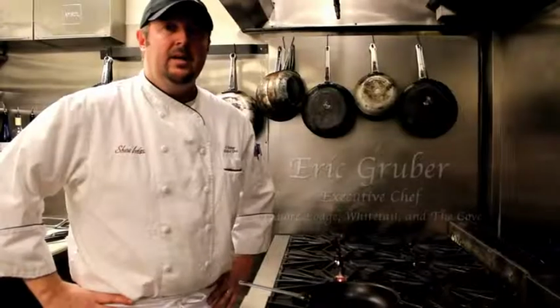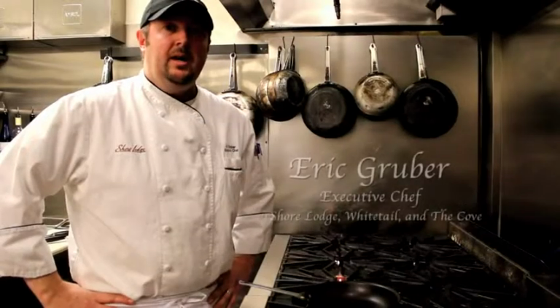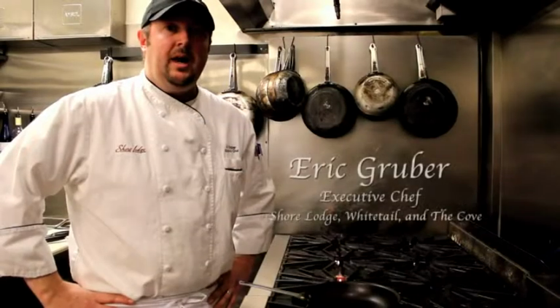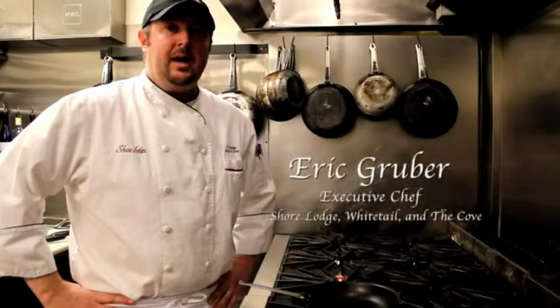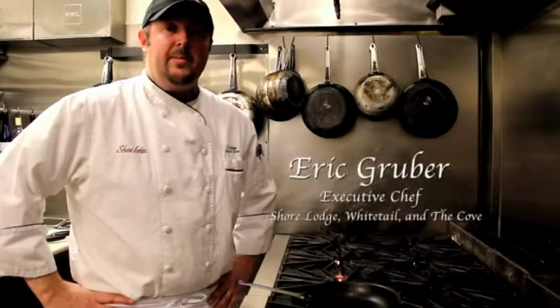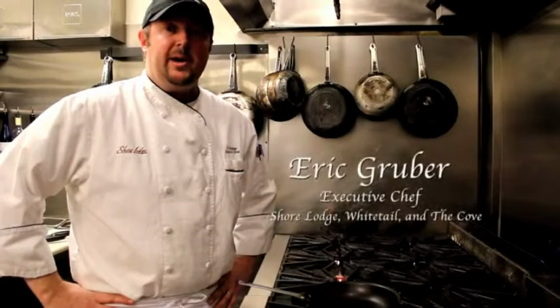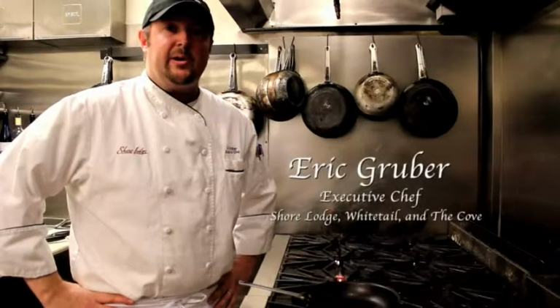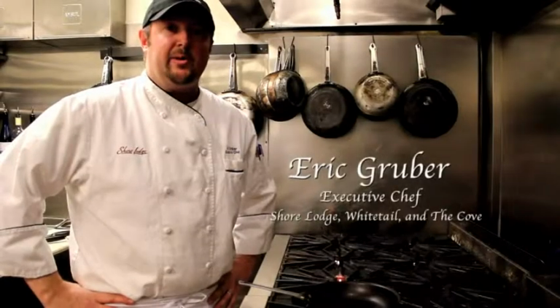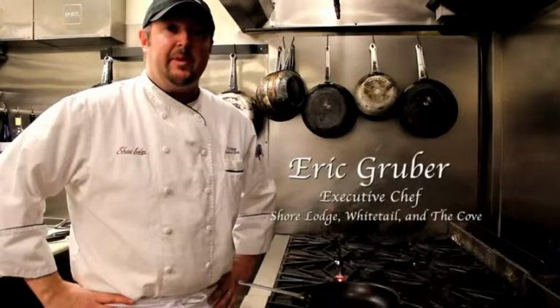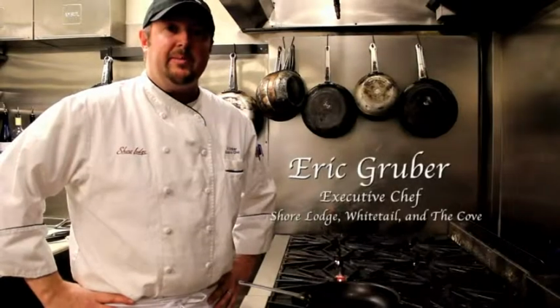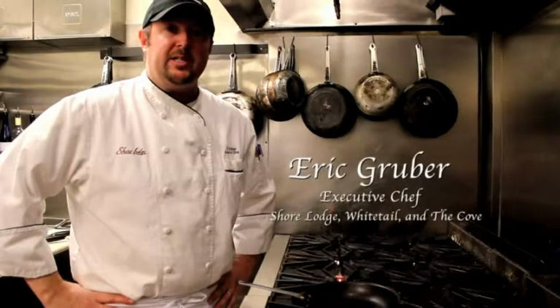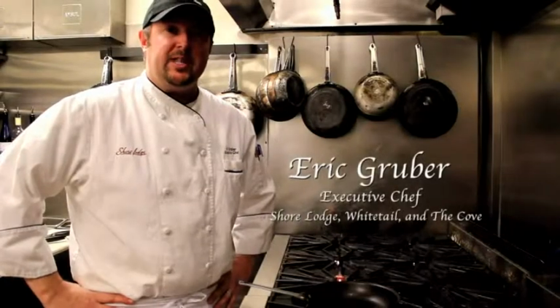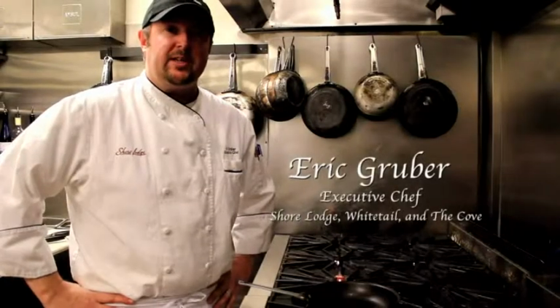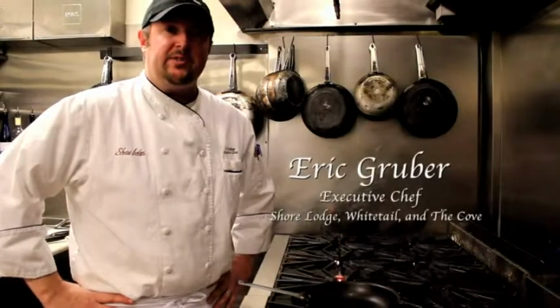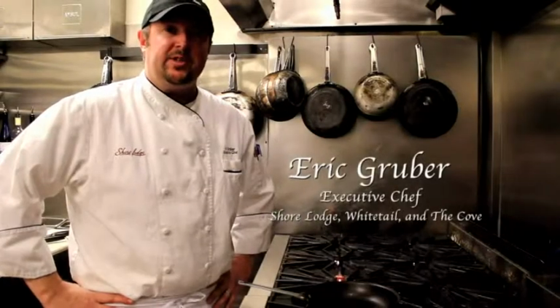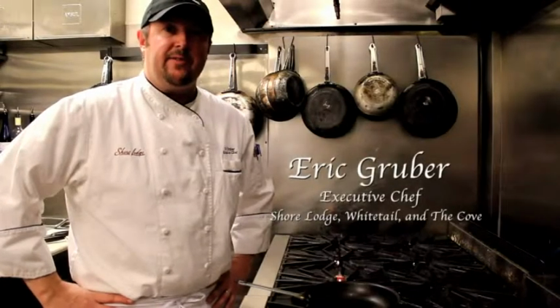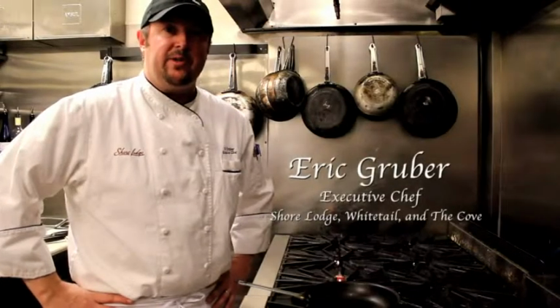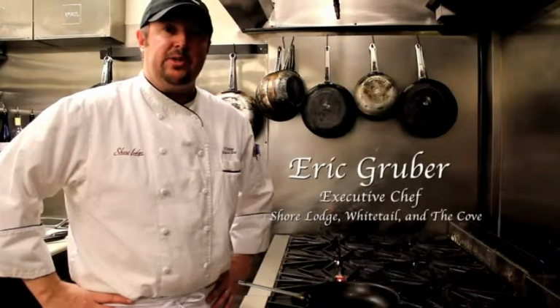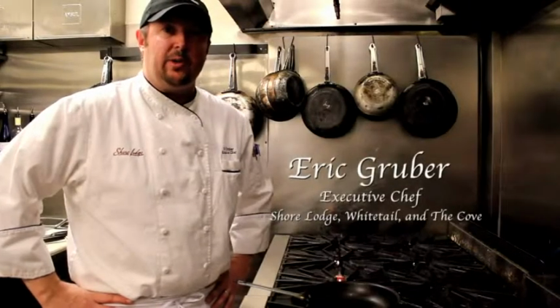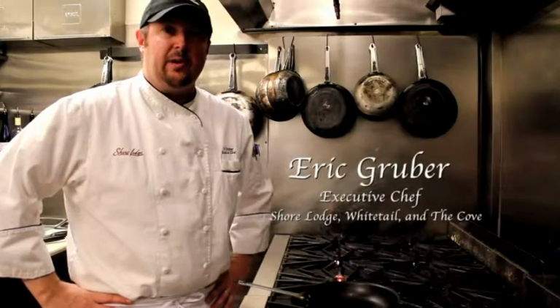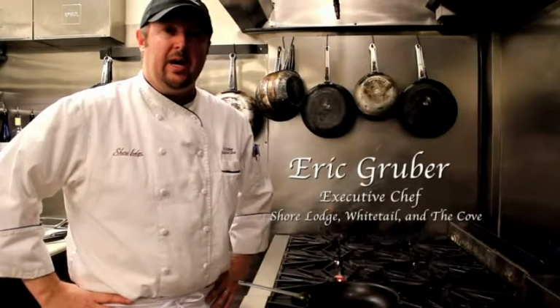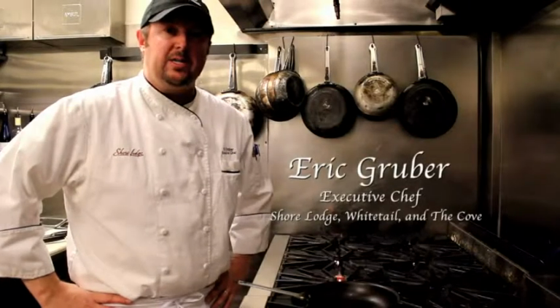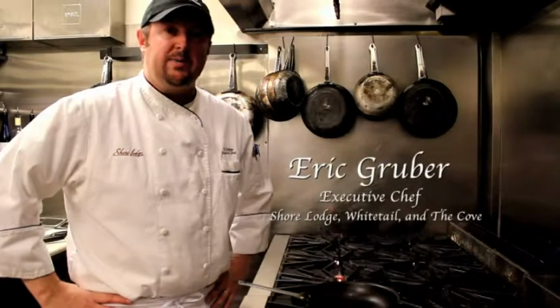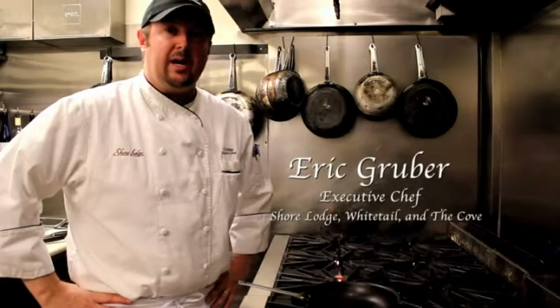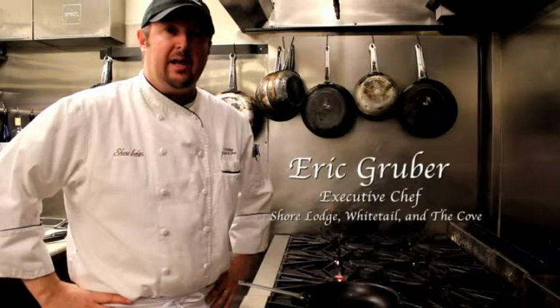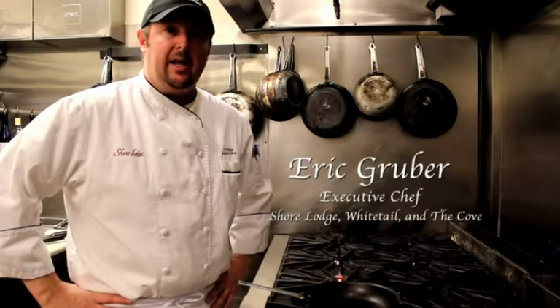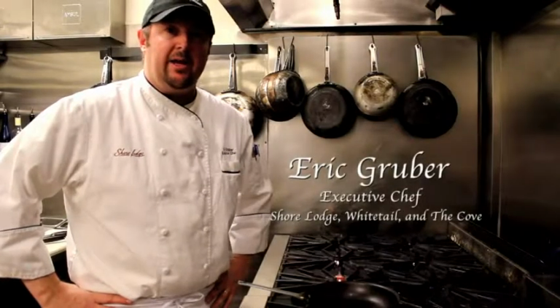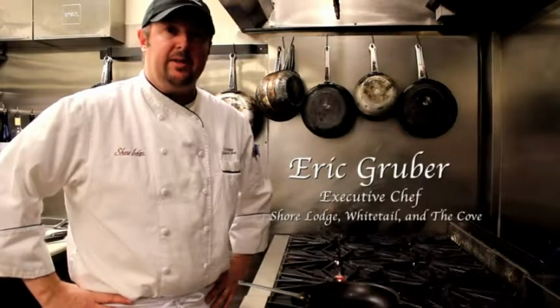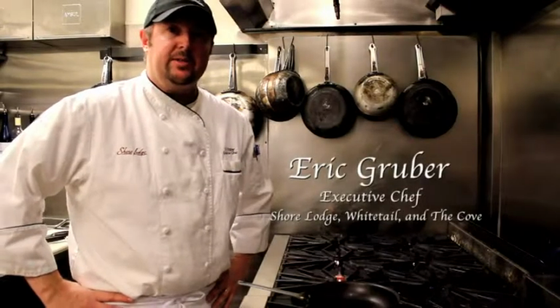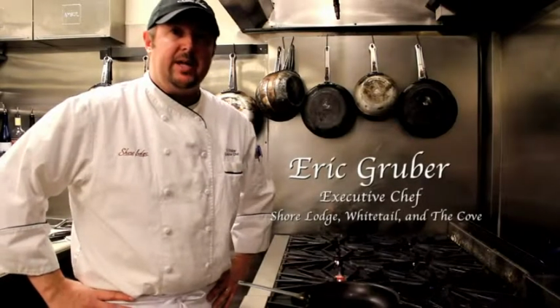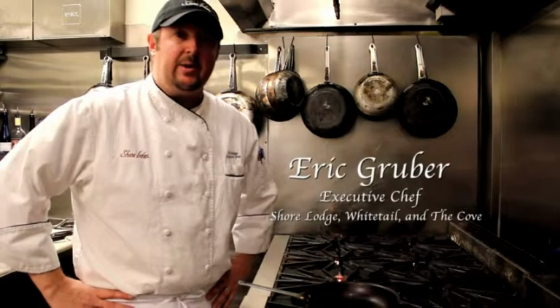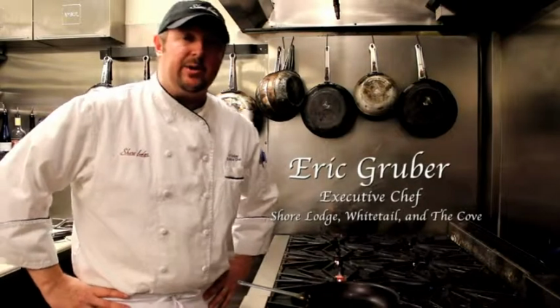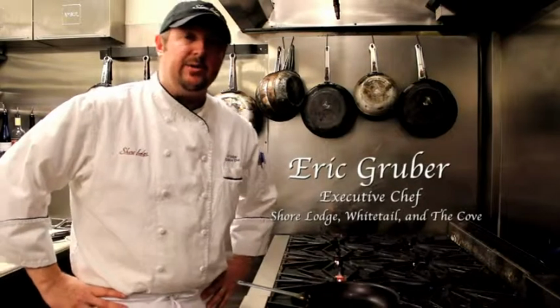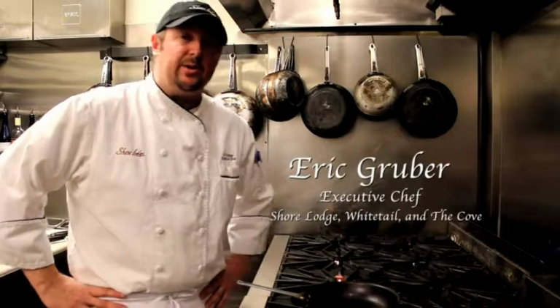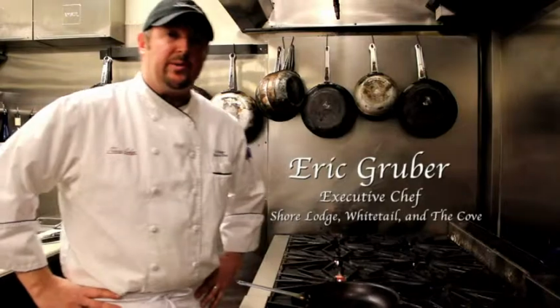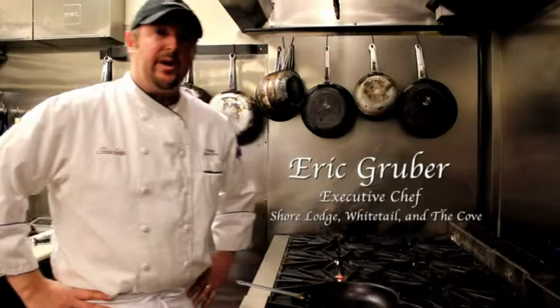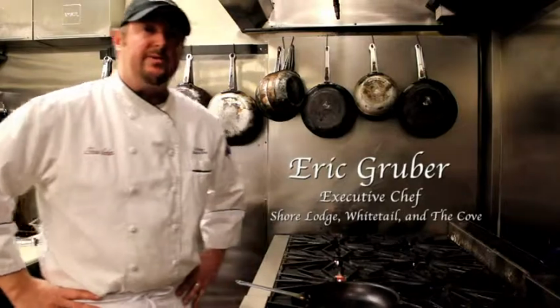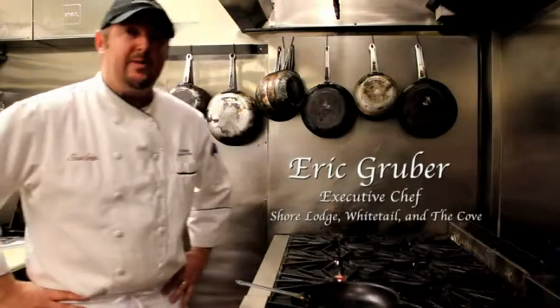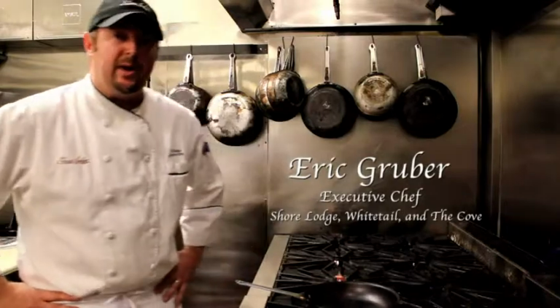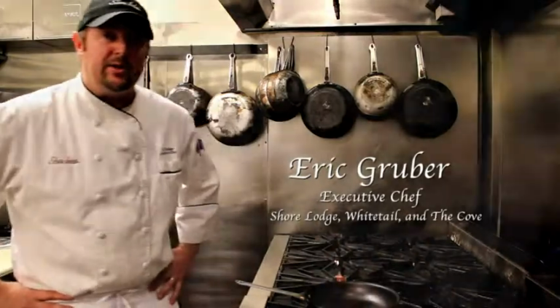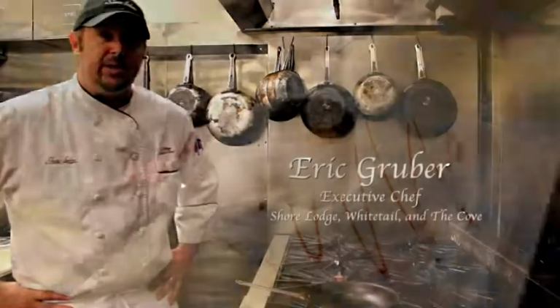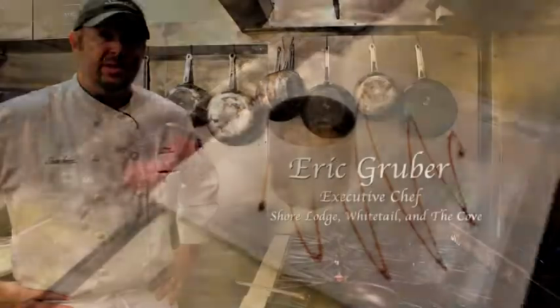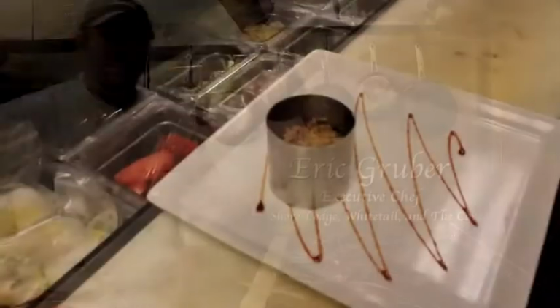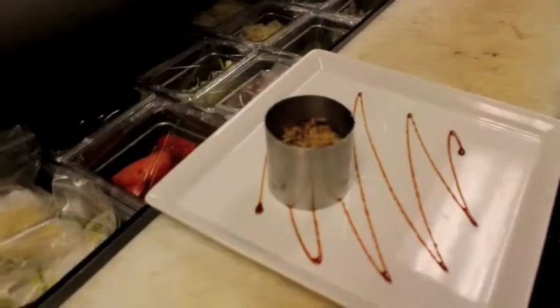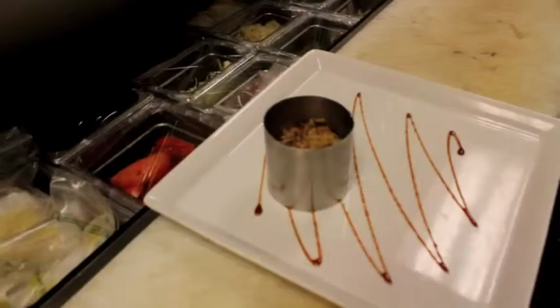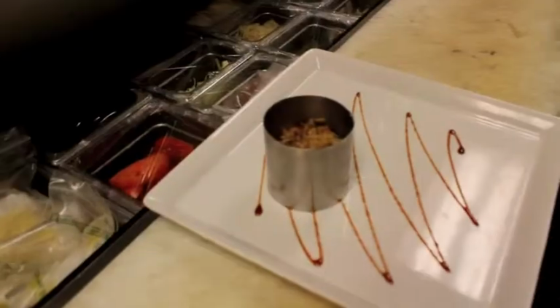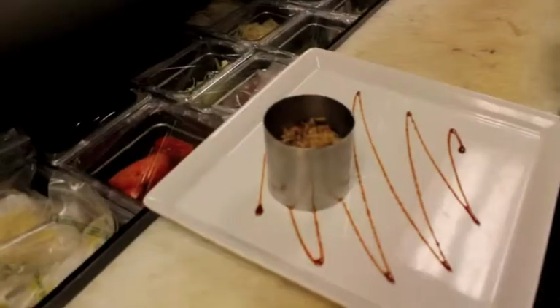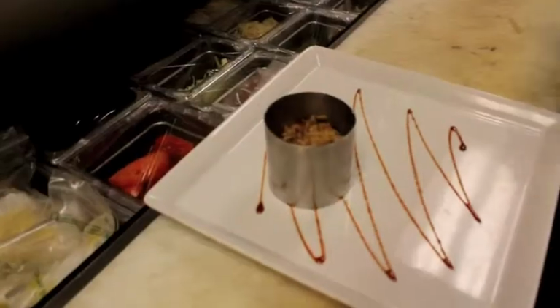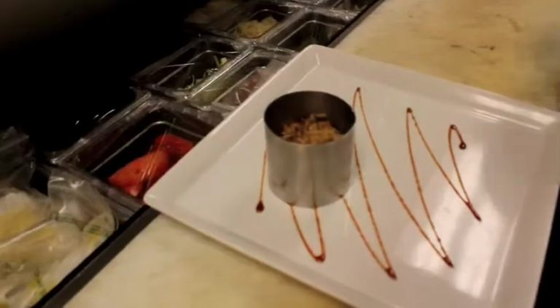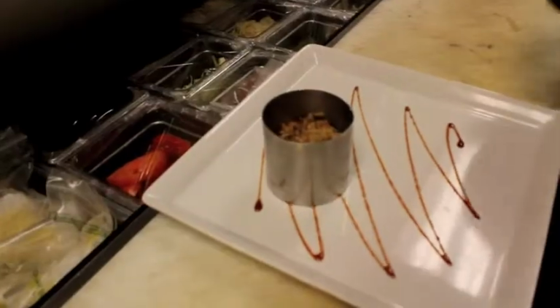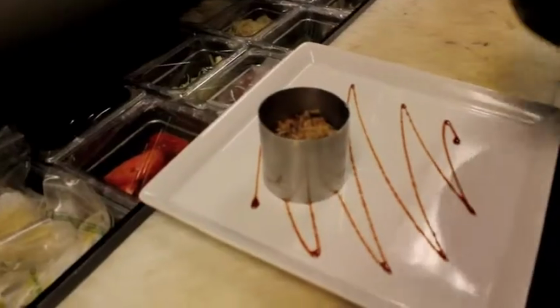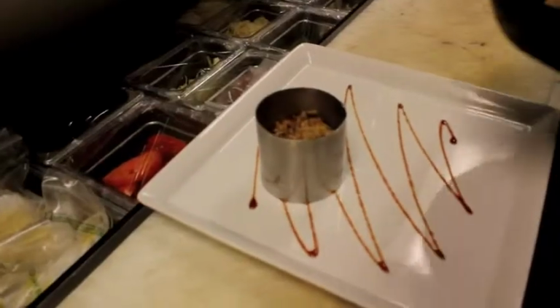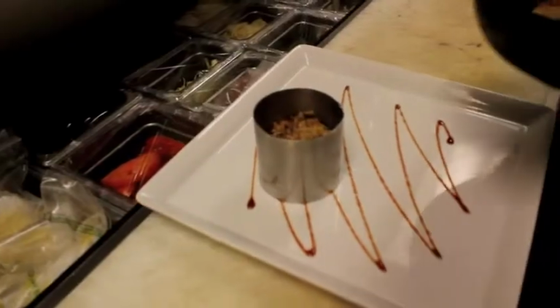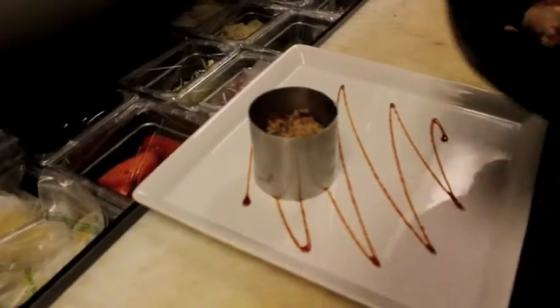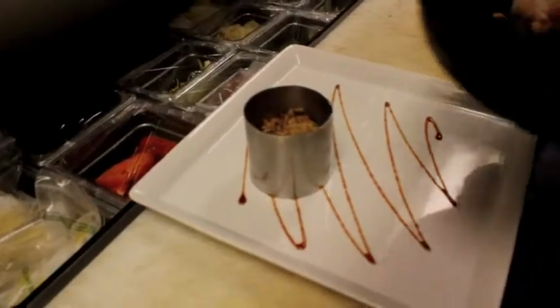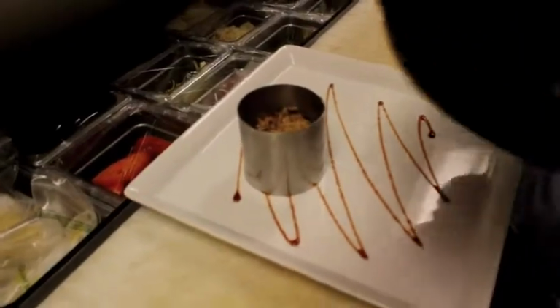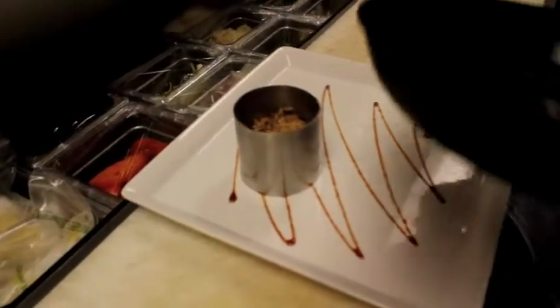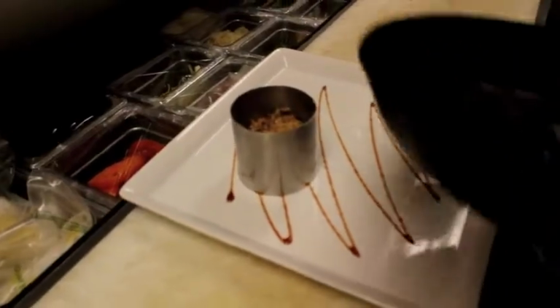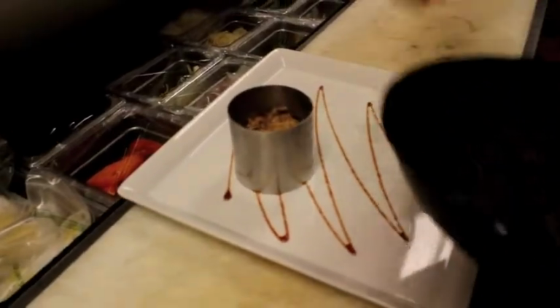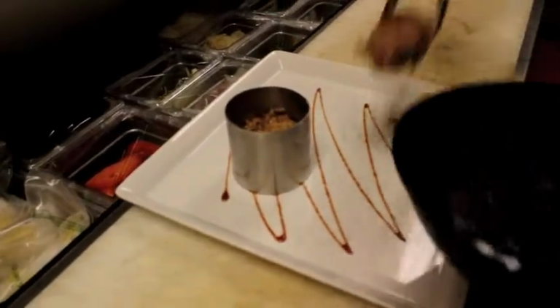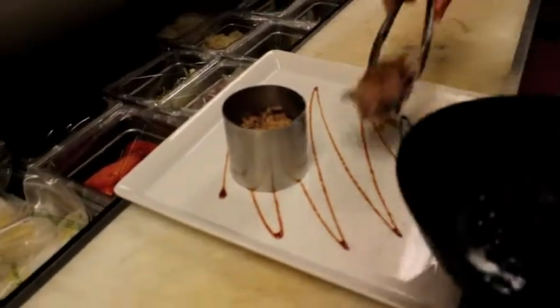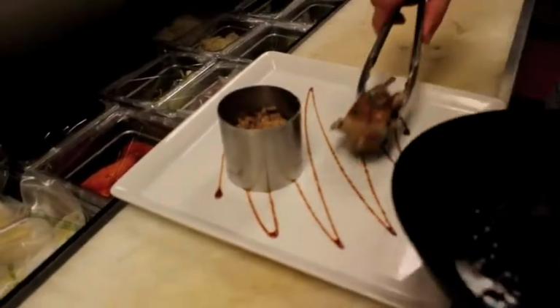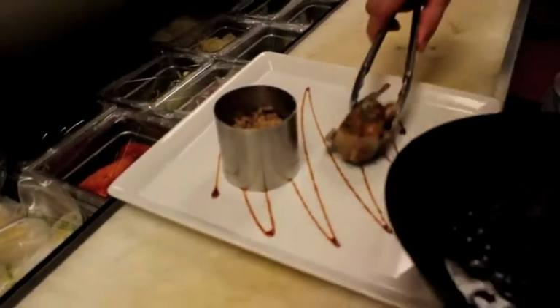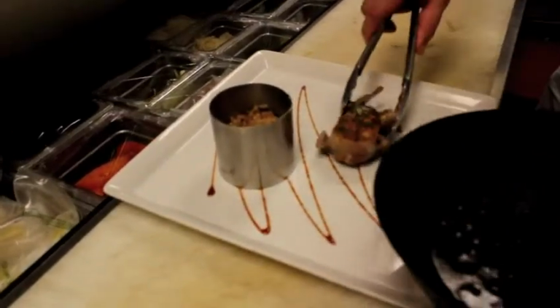Hi, I'm Eric Rupert. I'm the executive chef at Shore Lodge in McCall, Idaho, and today we're going to do a great fall dish. We're going to do a pan-roasted quail with a wild mushroom risotto.